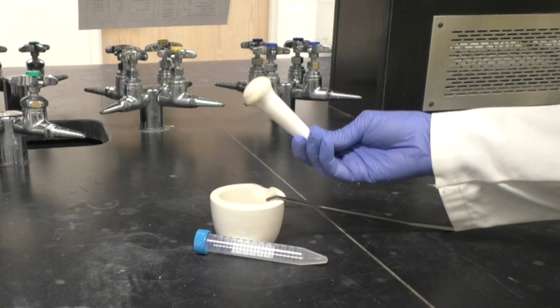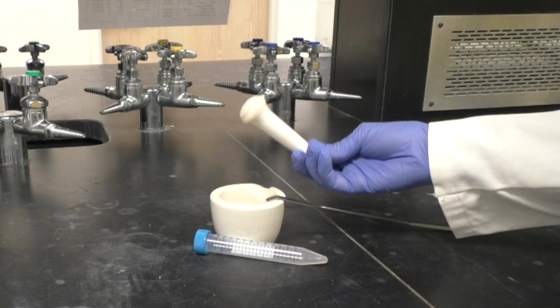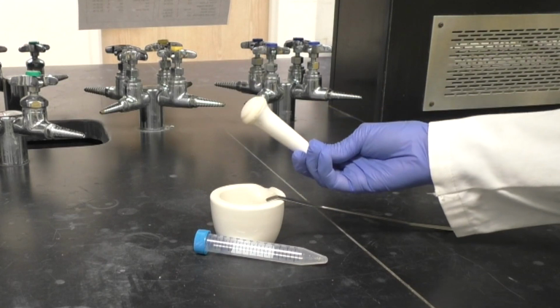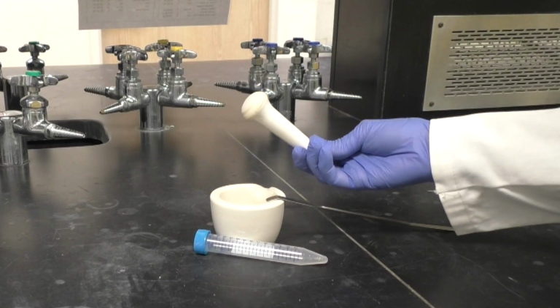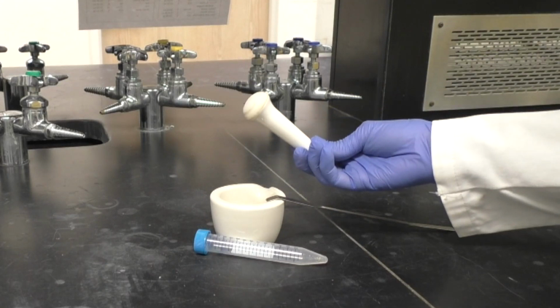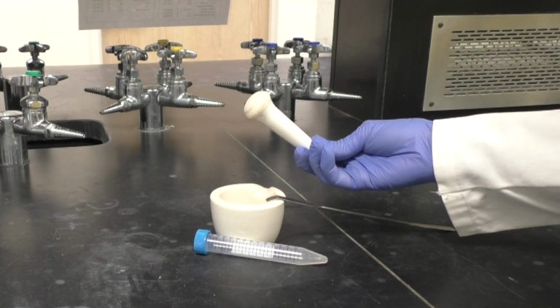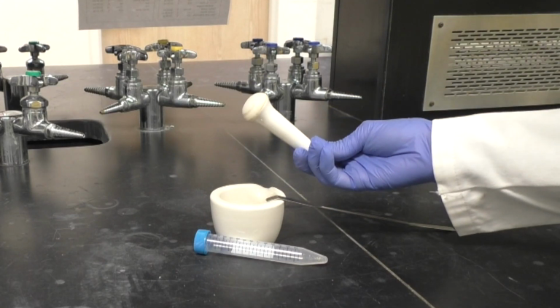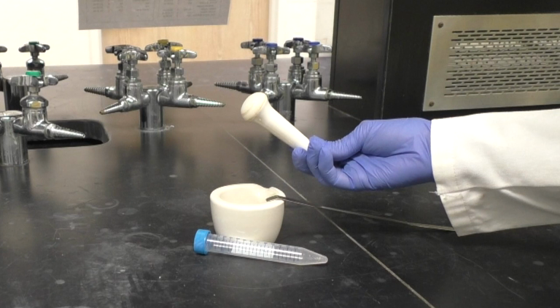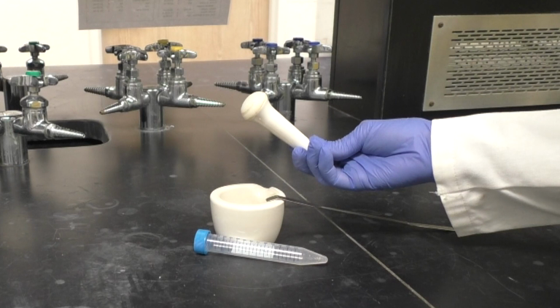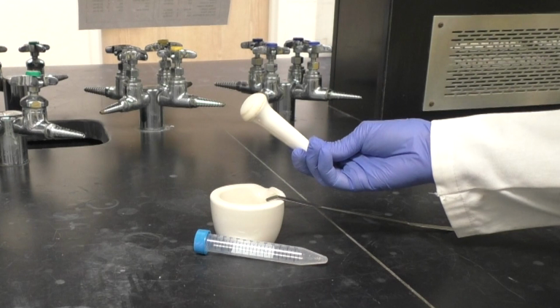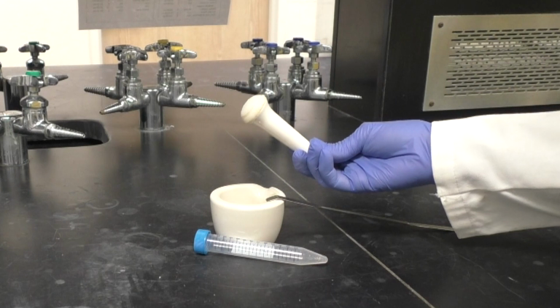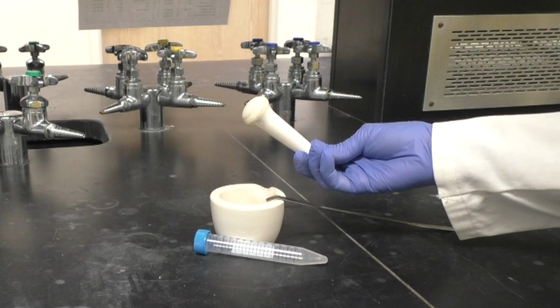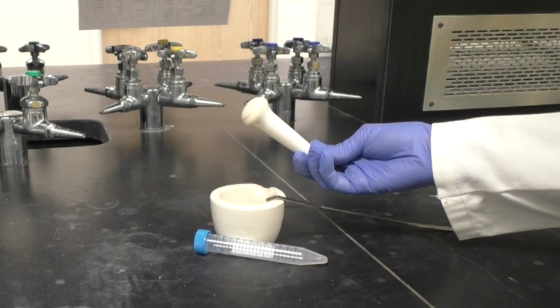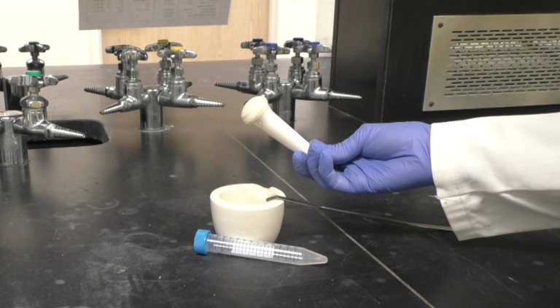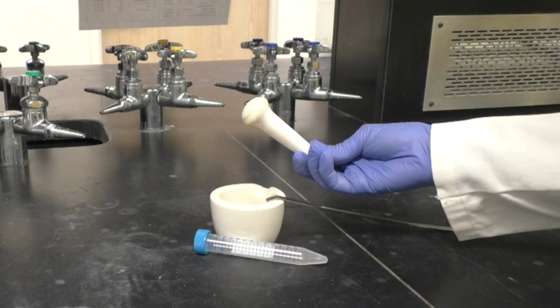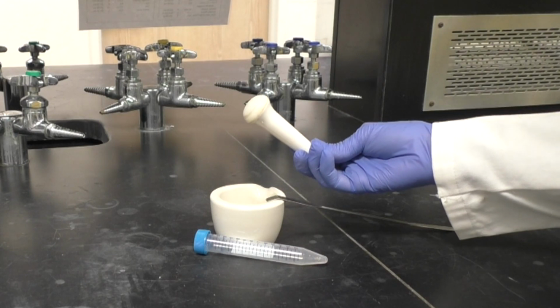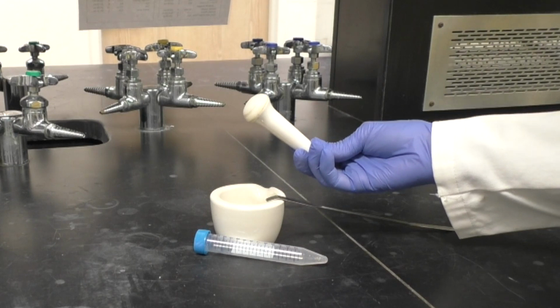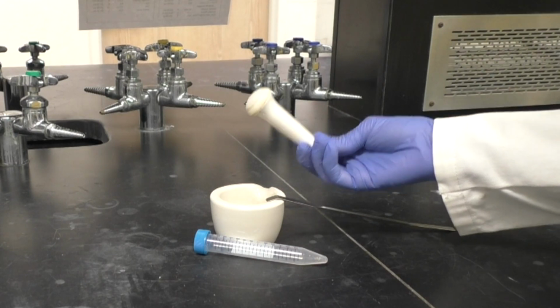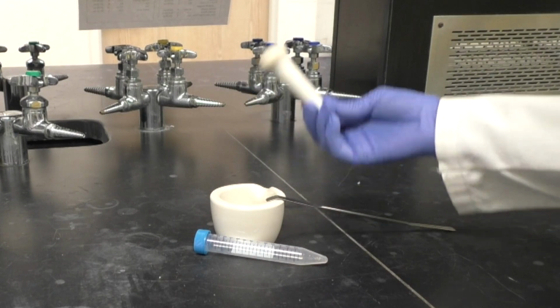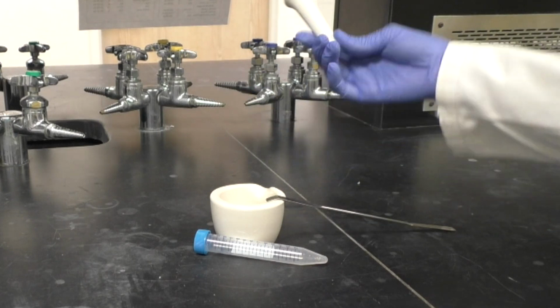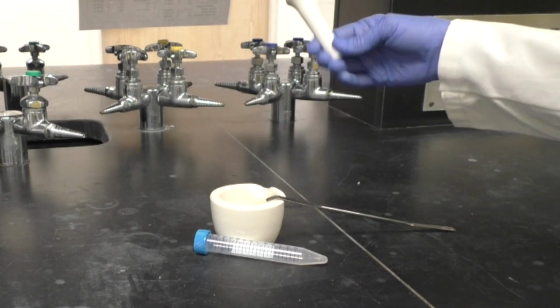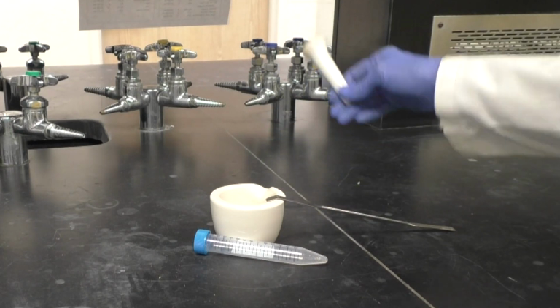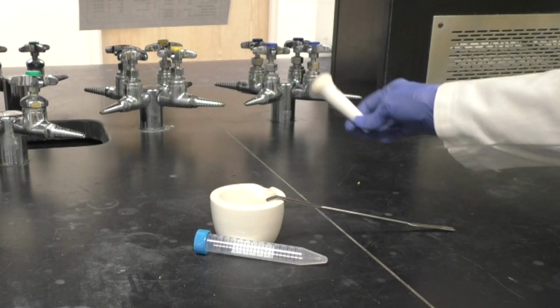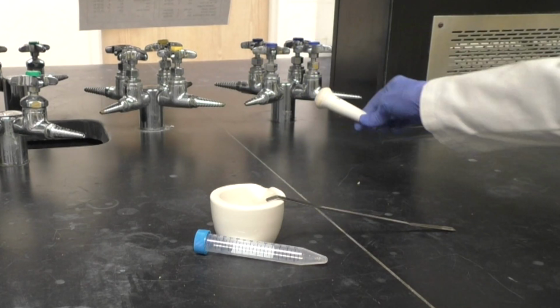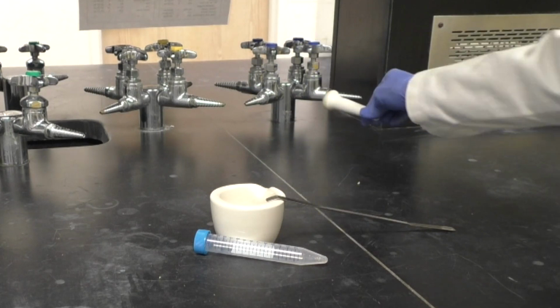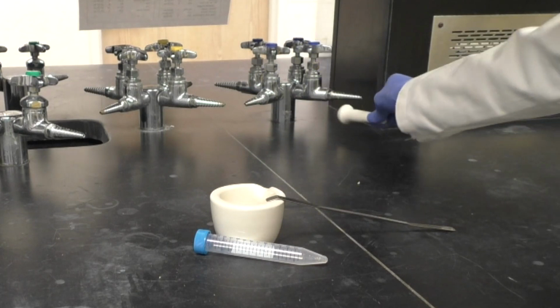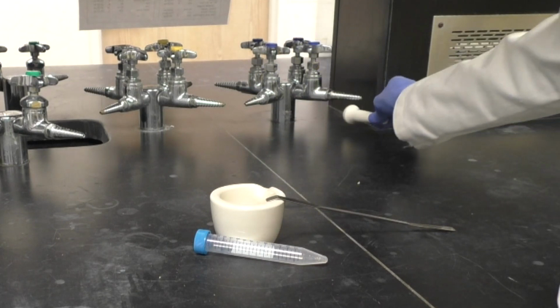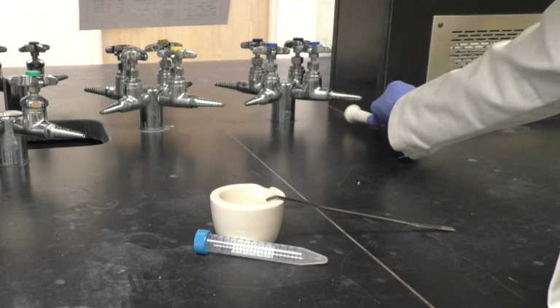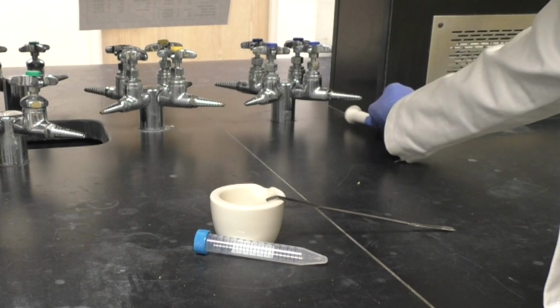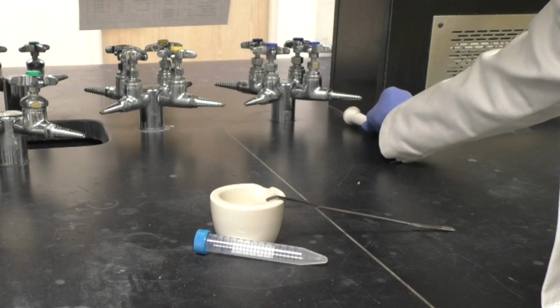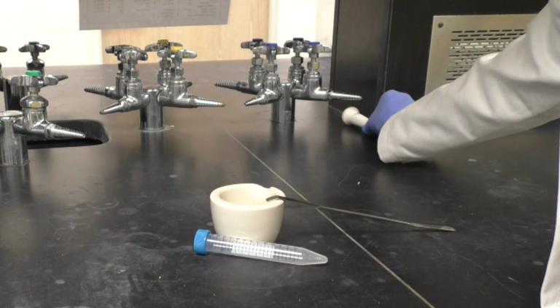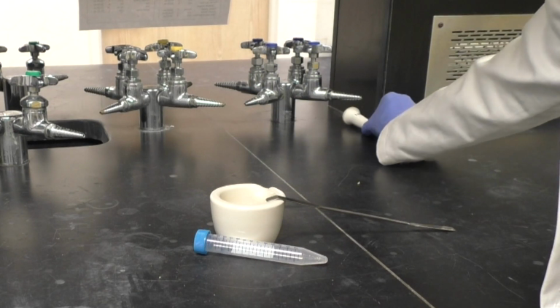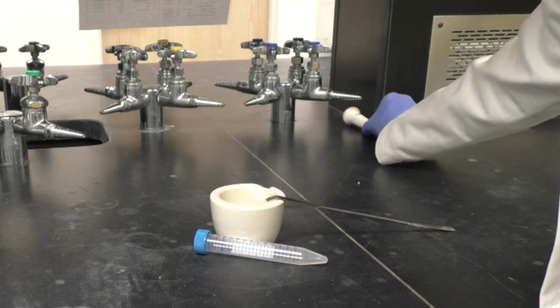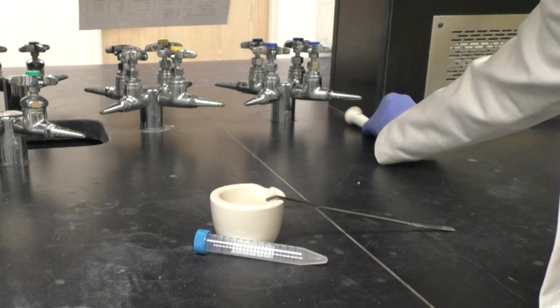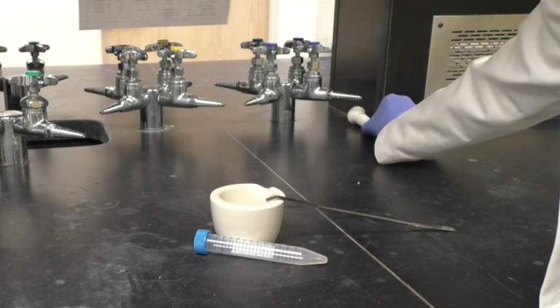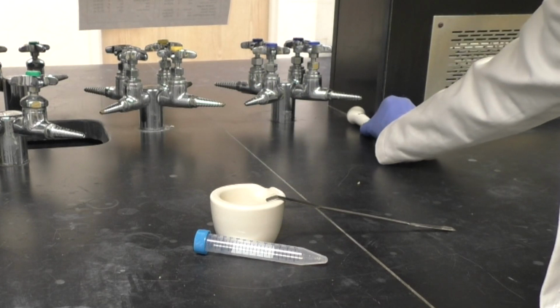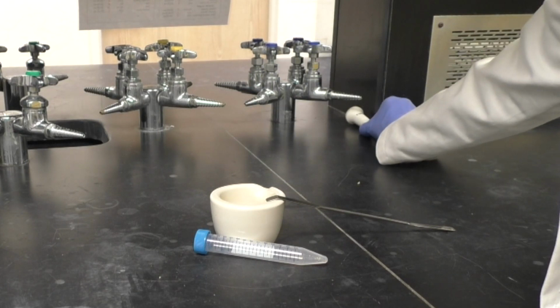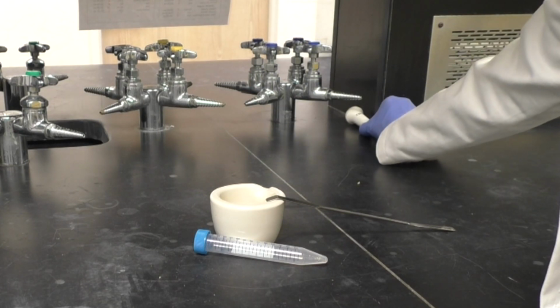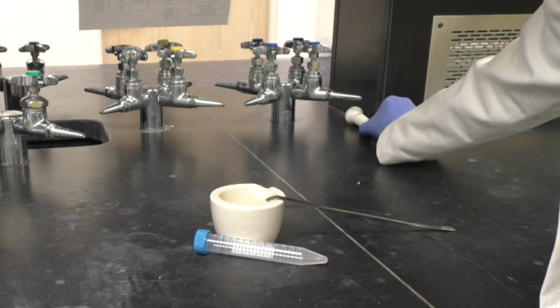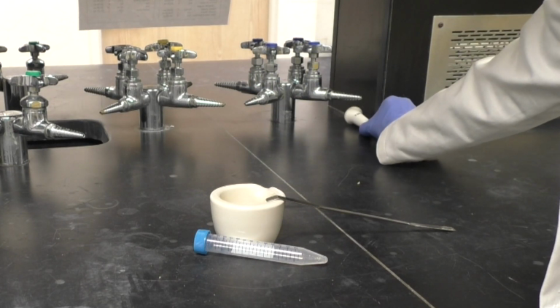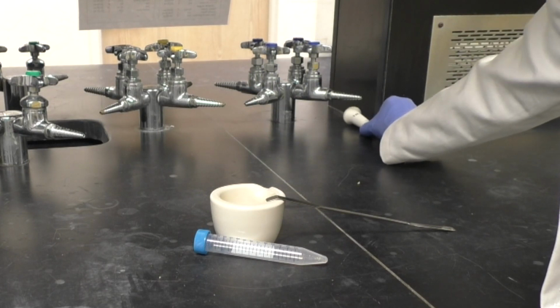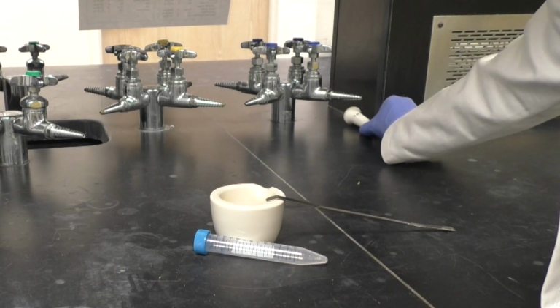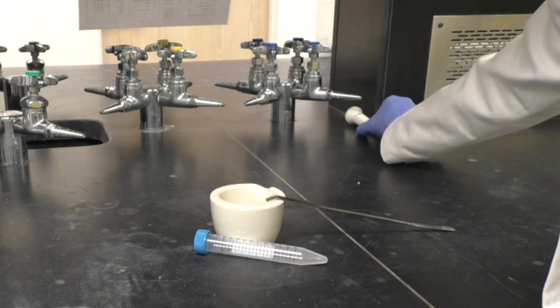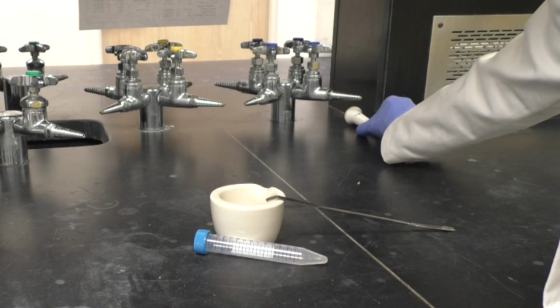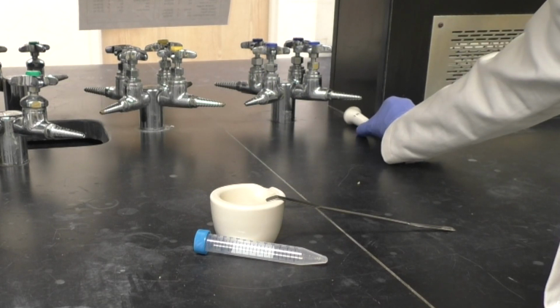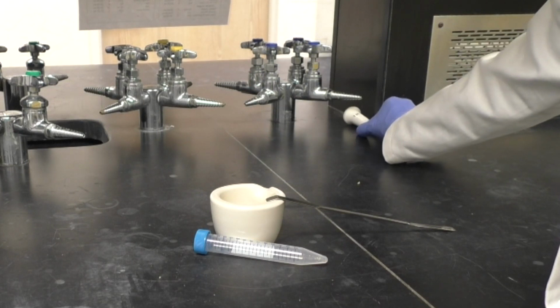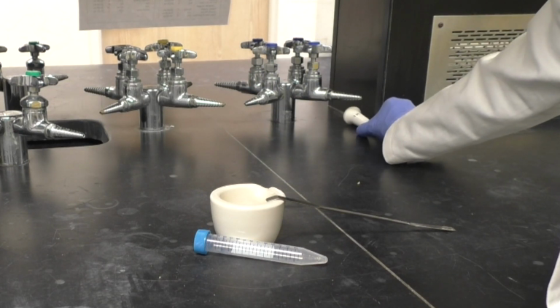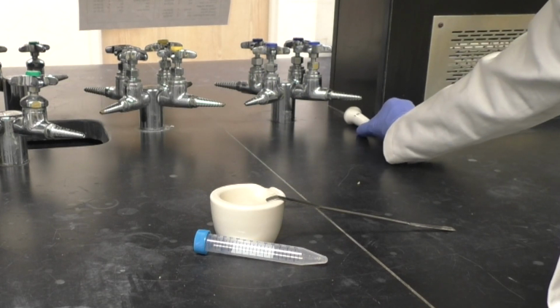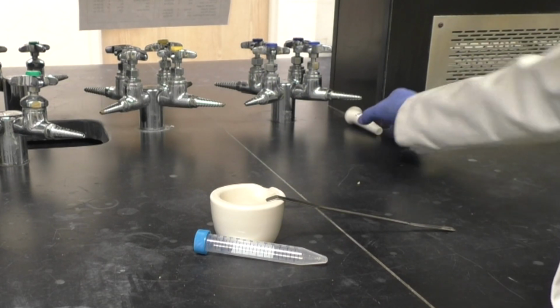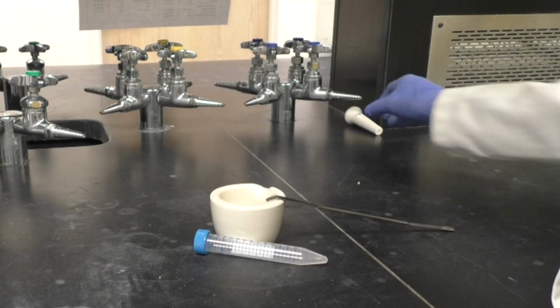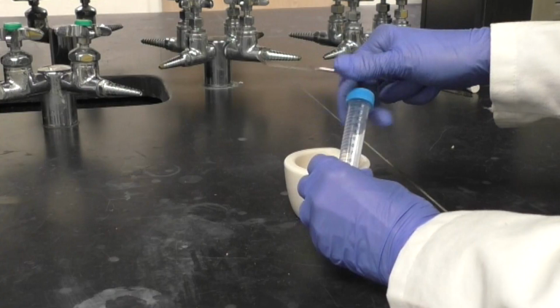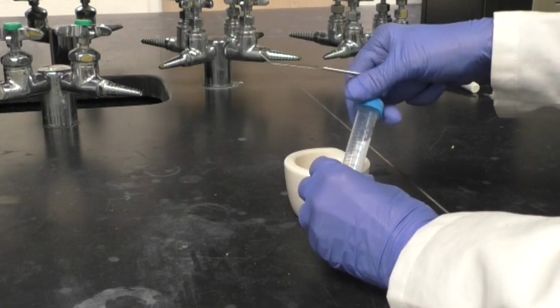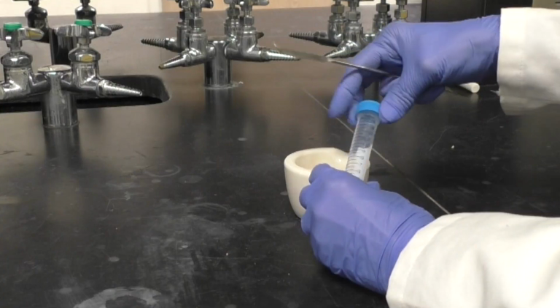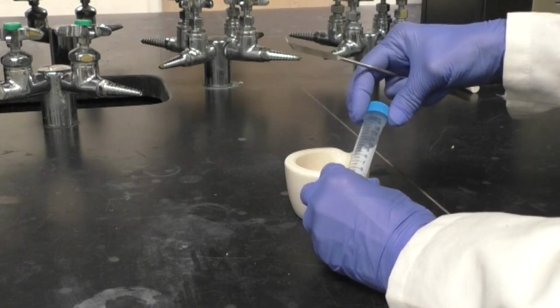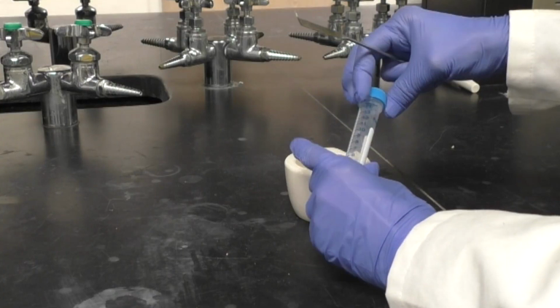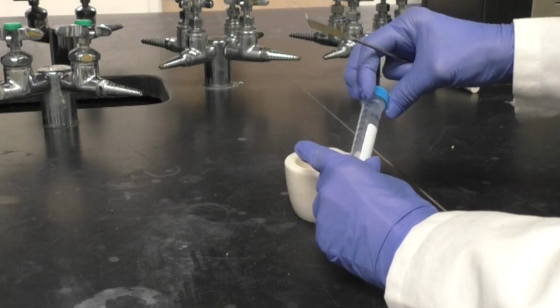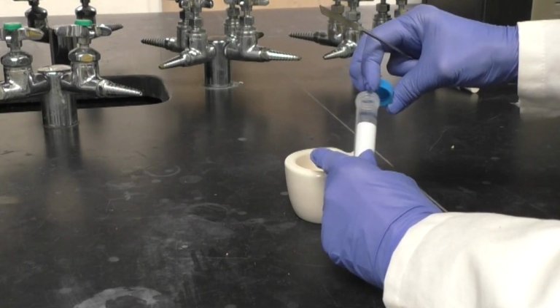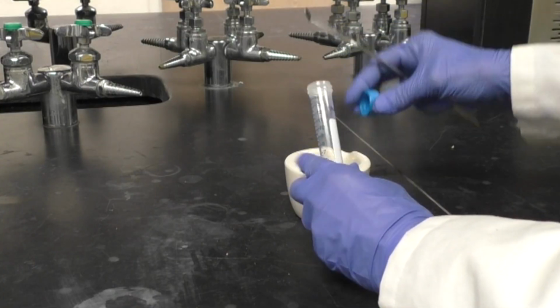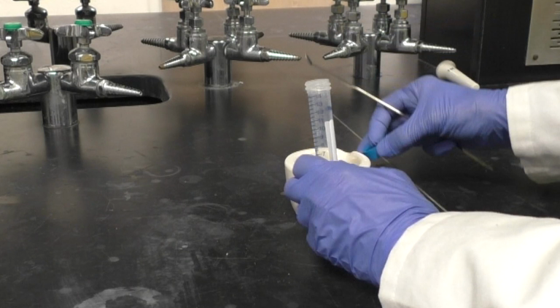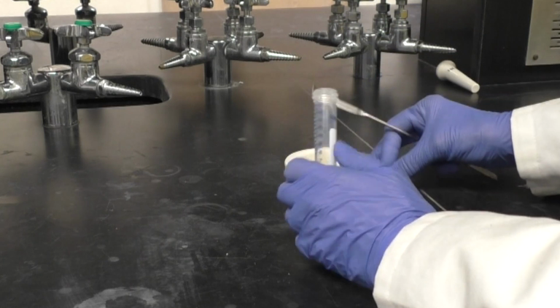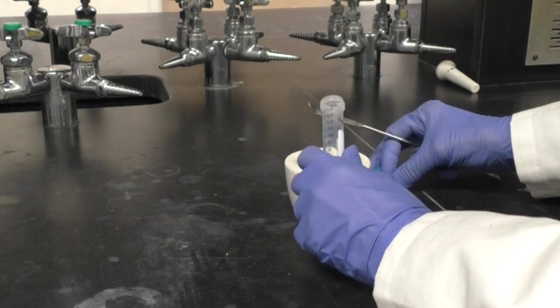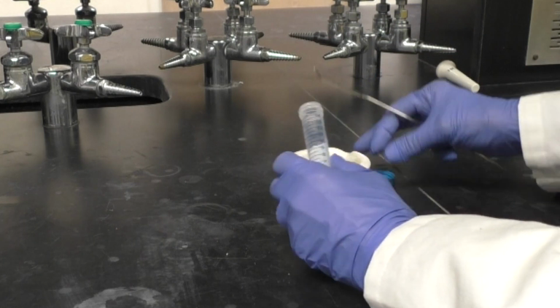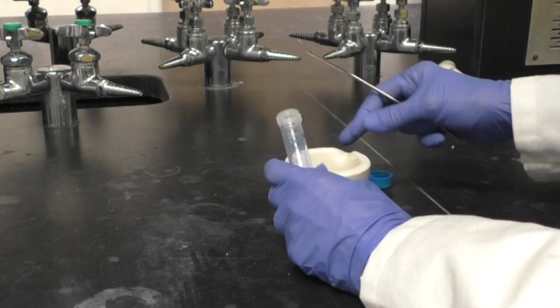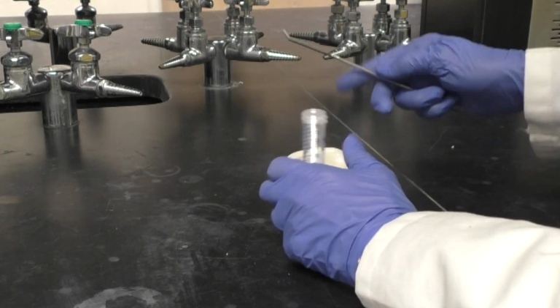When using a mortar and pestle, always place your pestle in a safe place so it doesn't roll away and get broken.